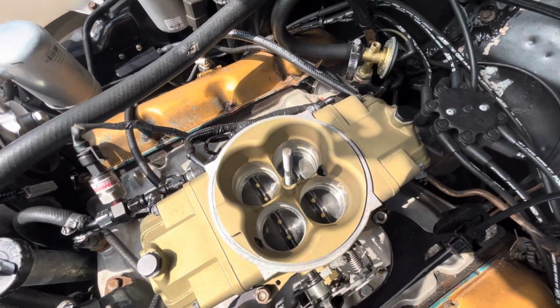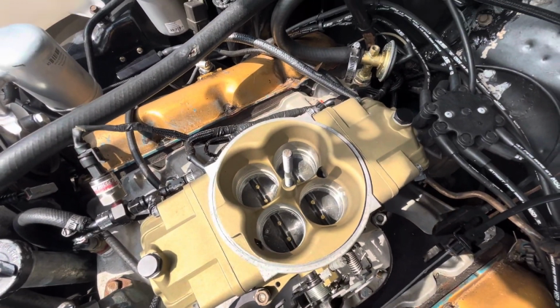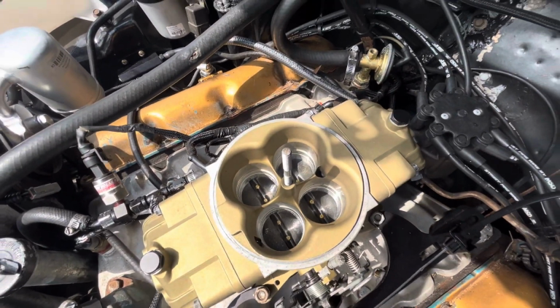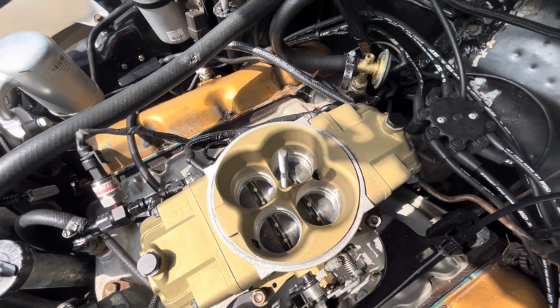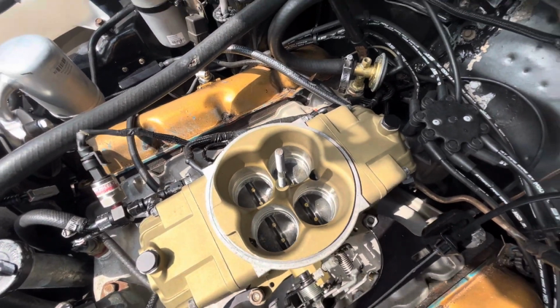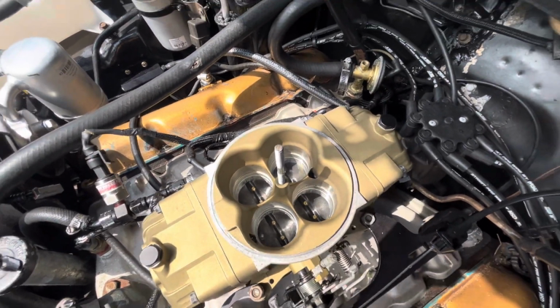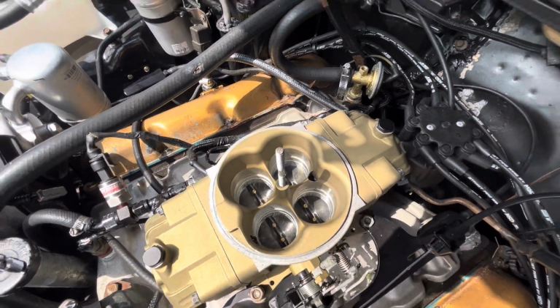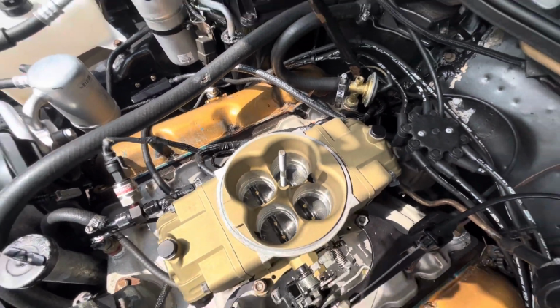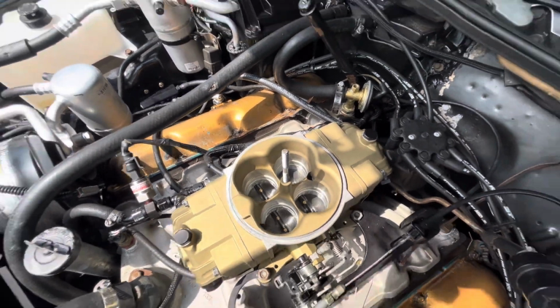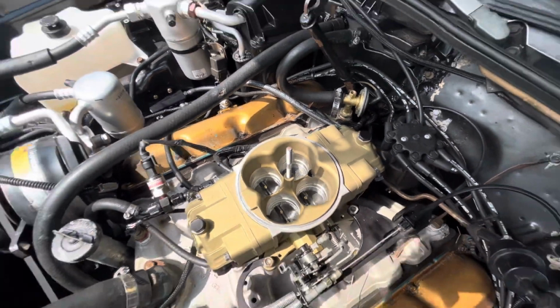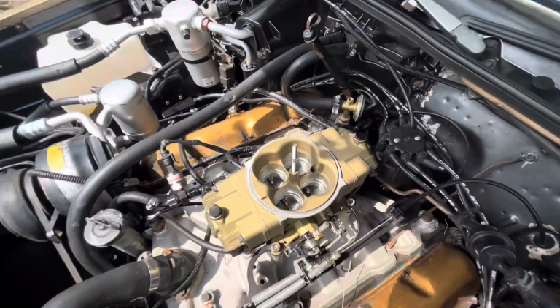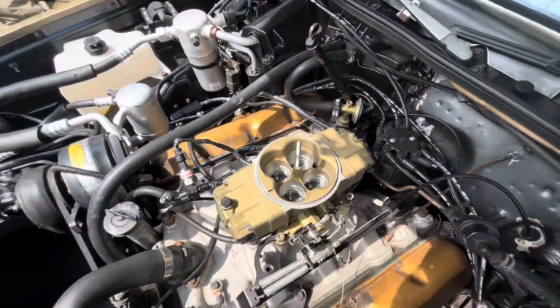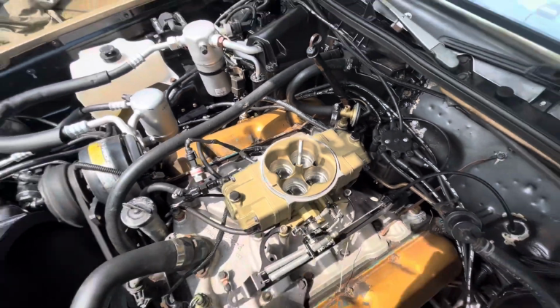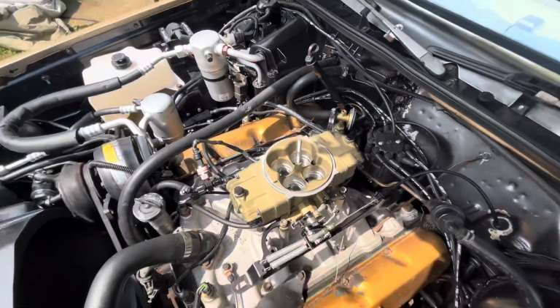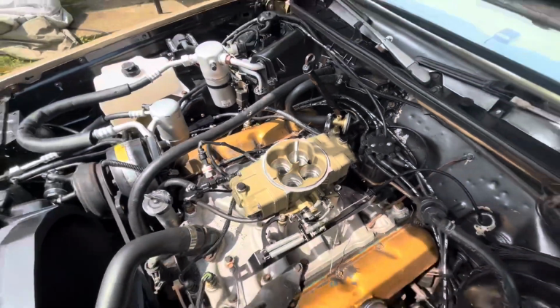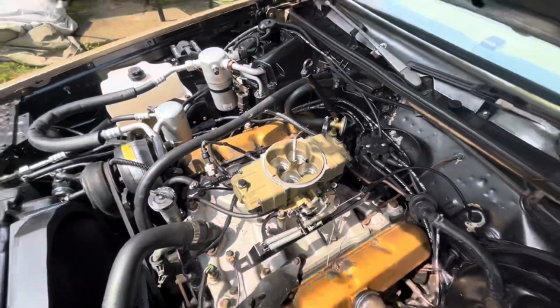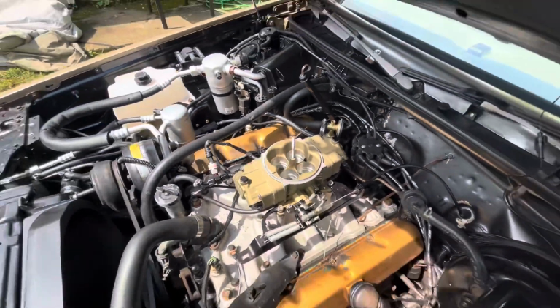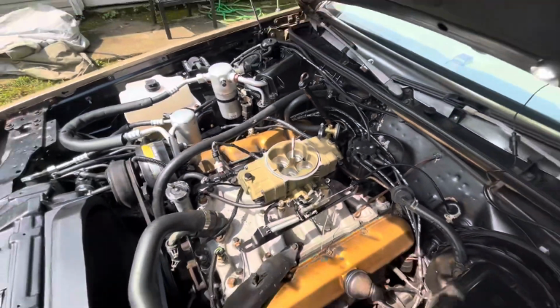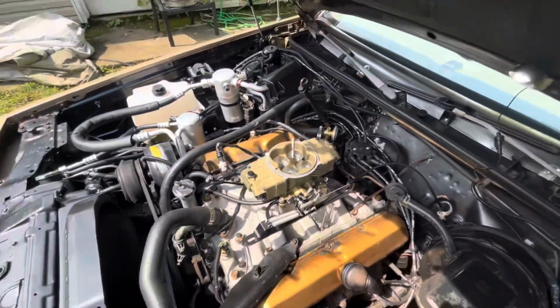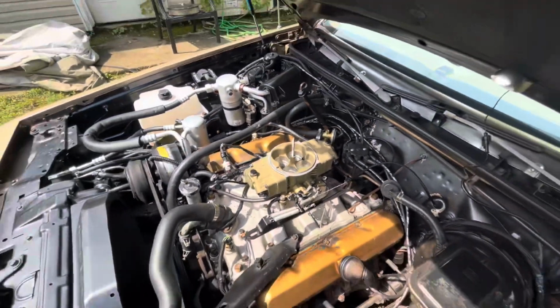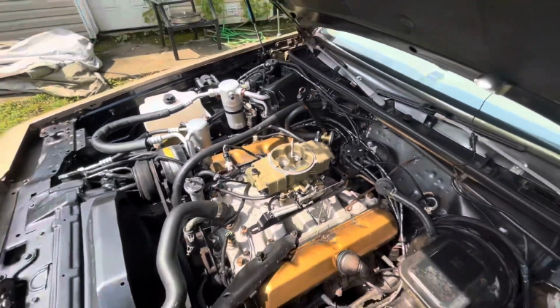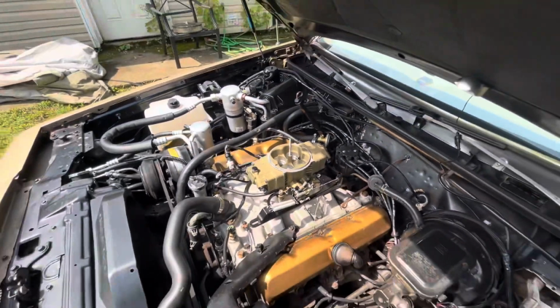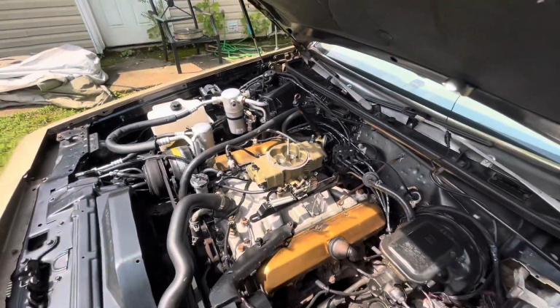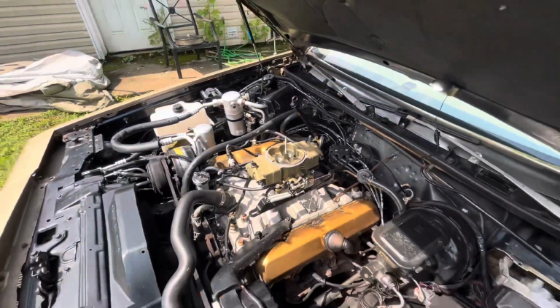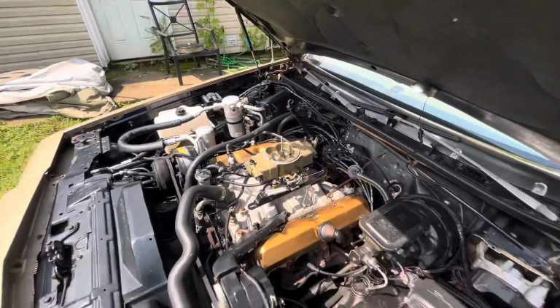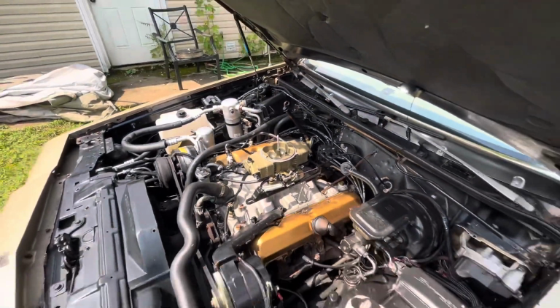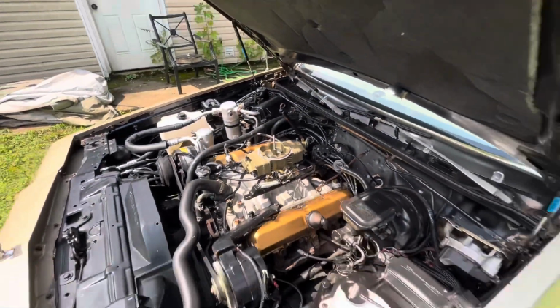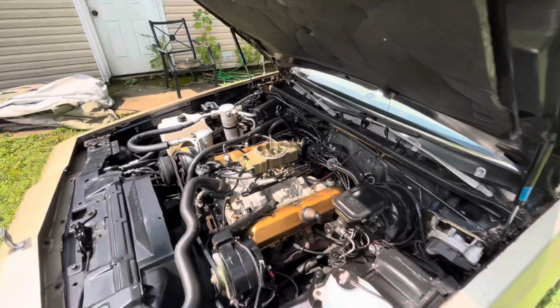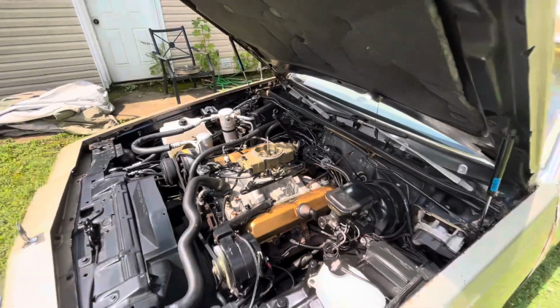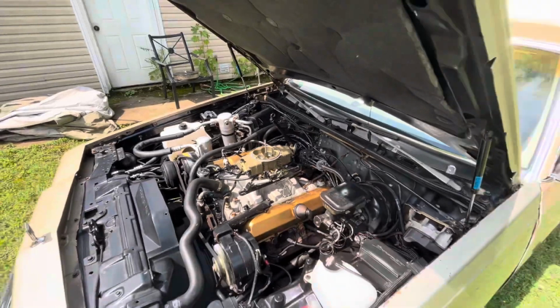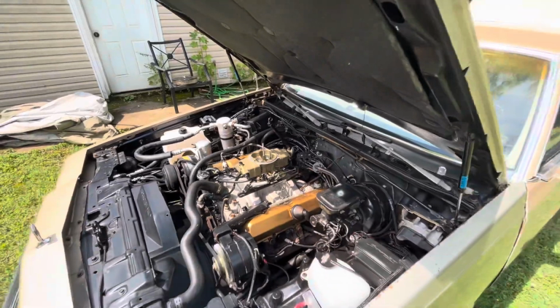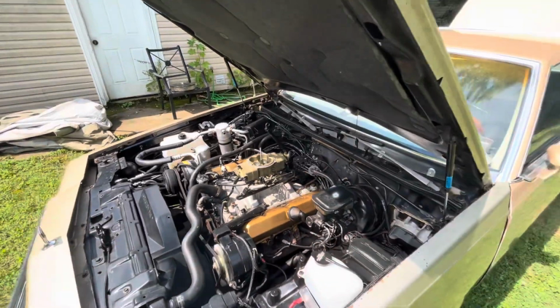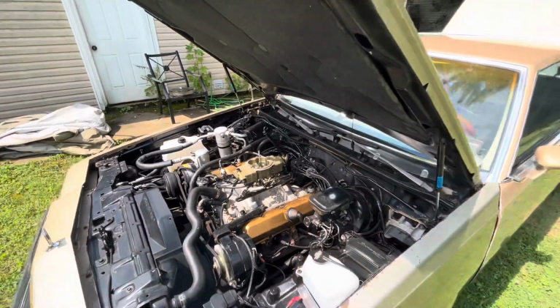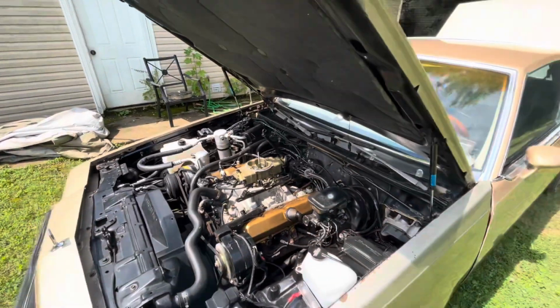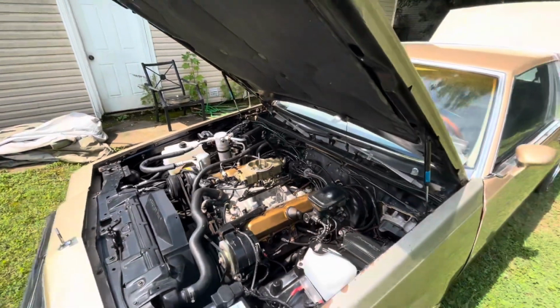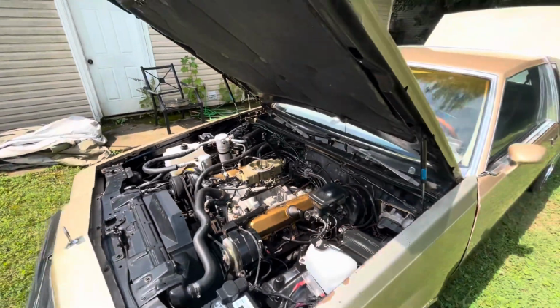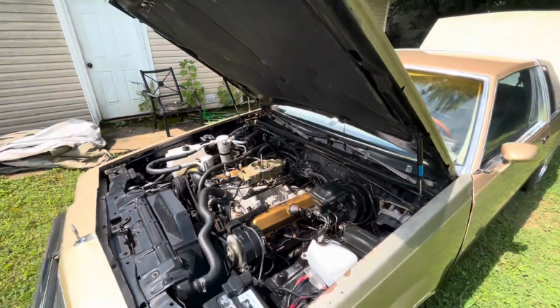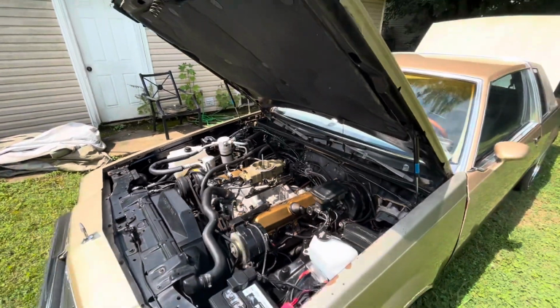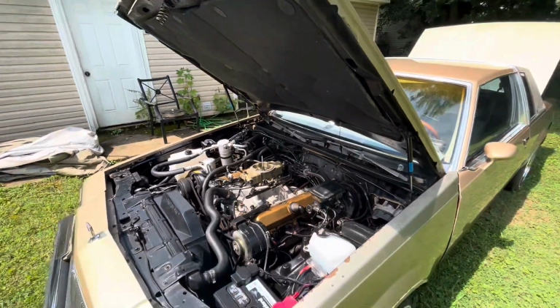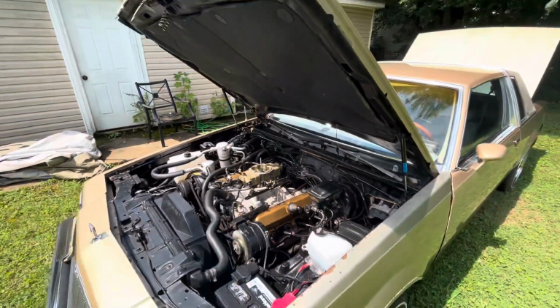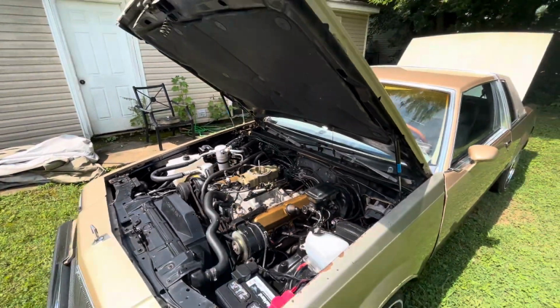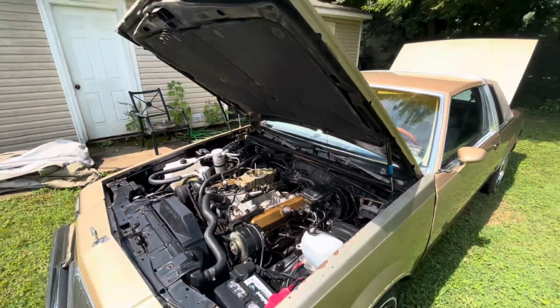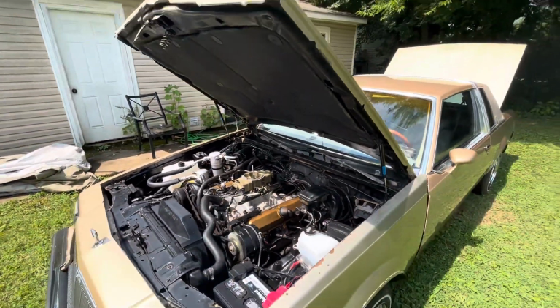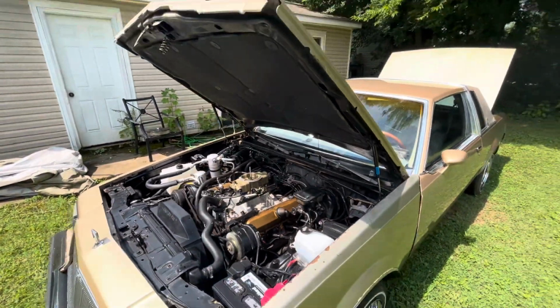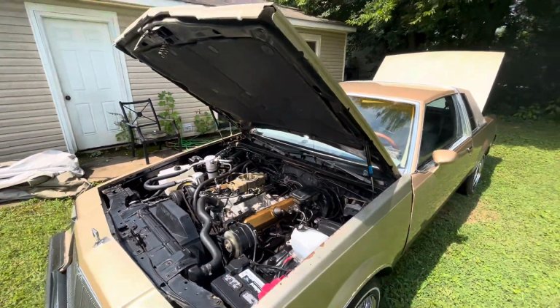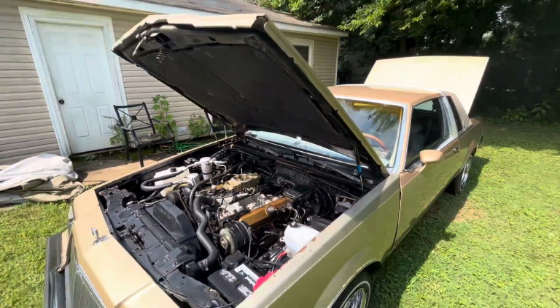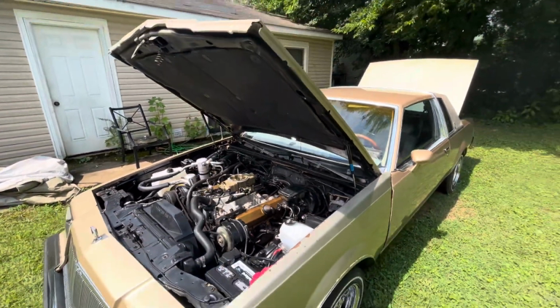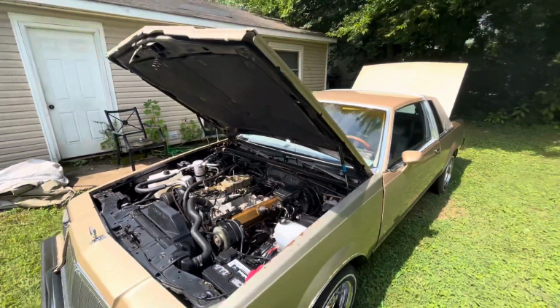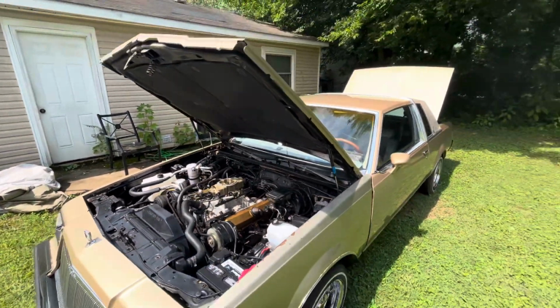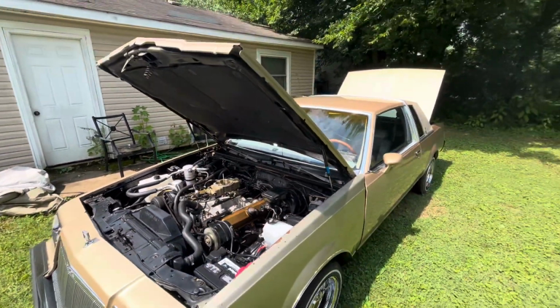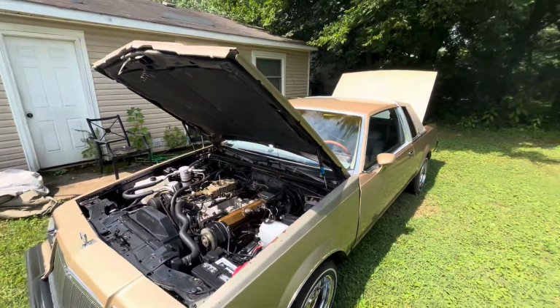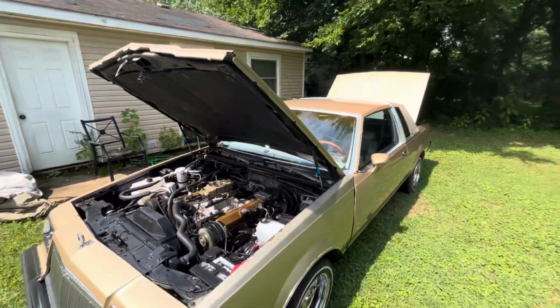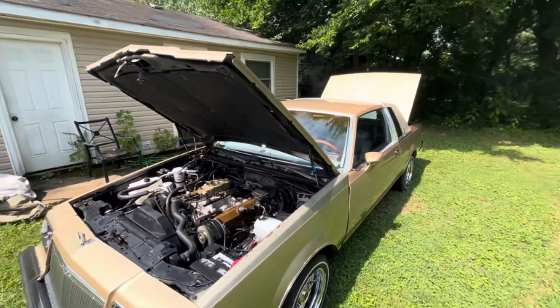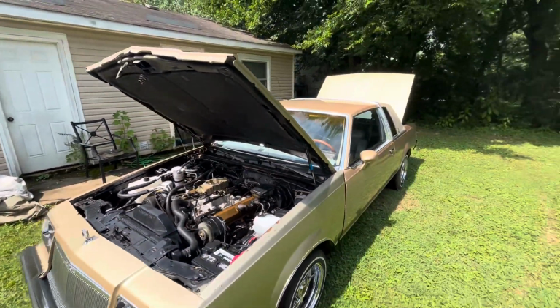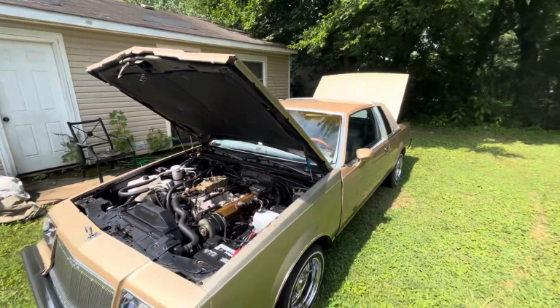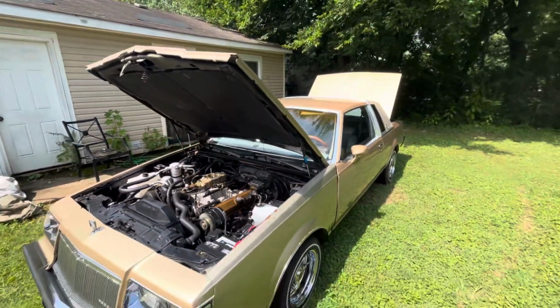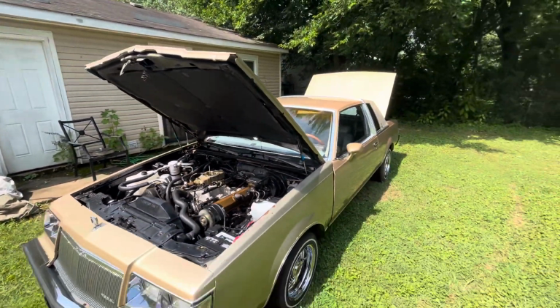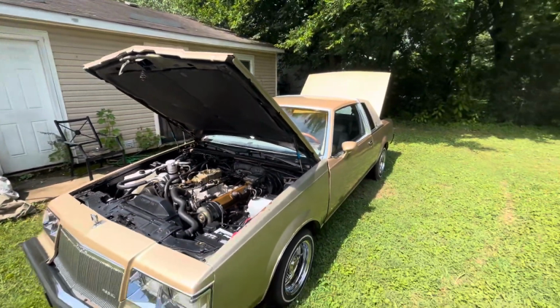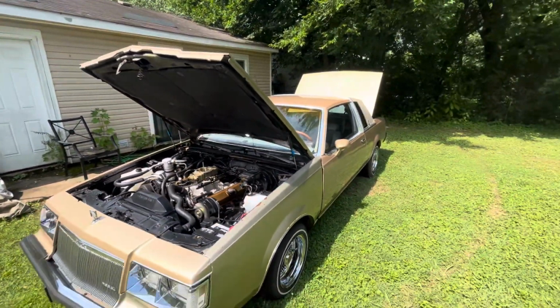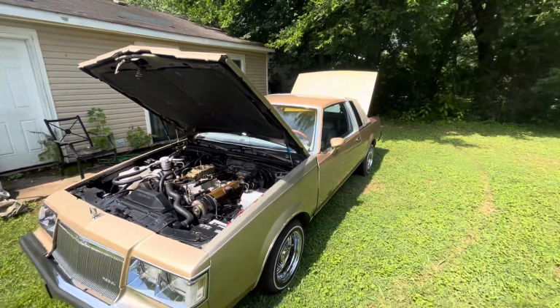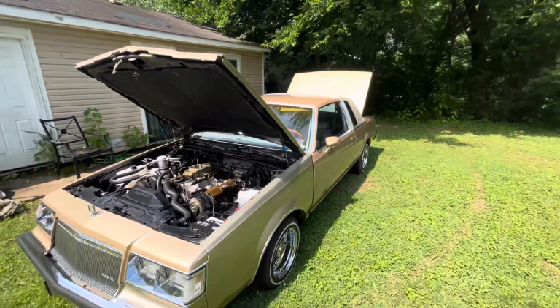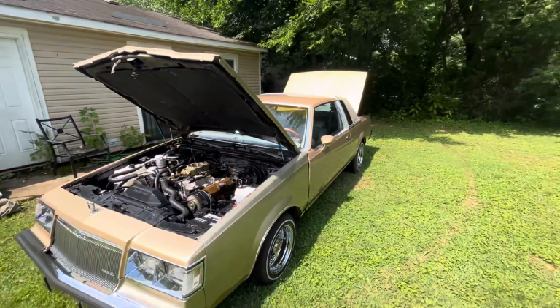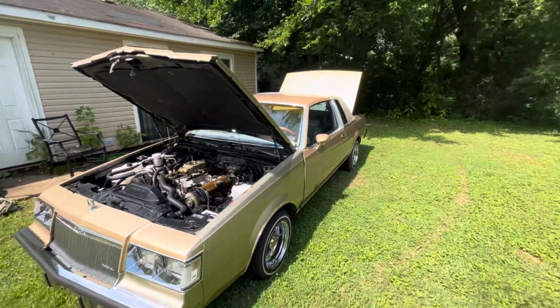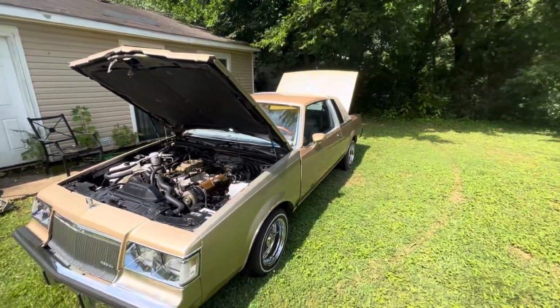That's 400-pound injectors in there, and as it warms up it'll idle down.